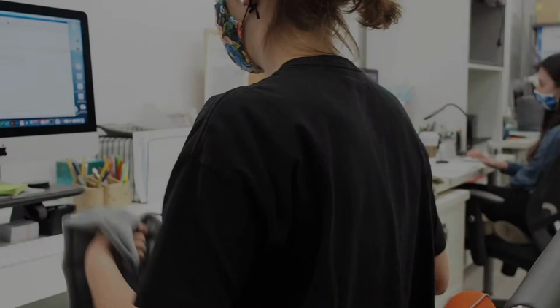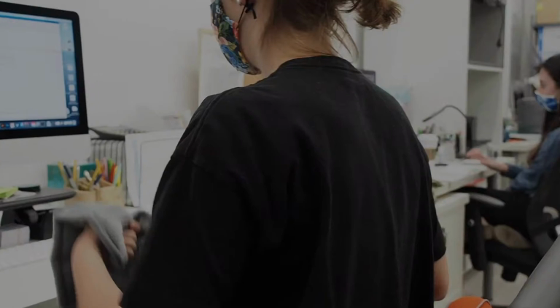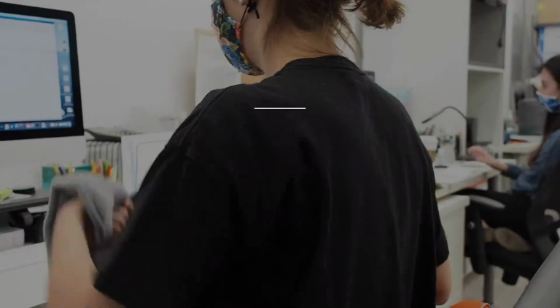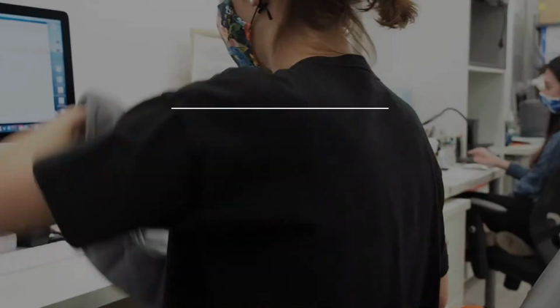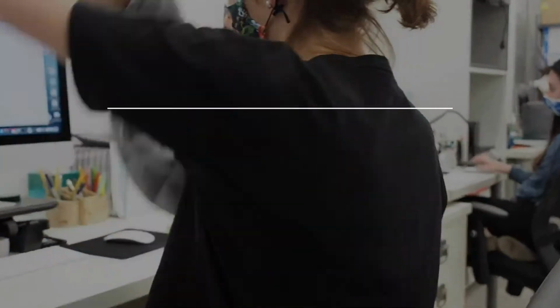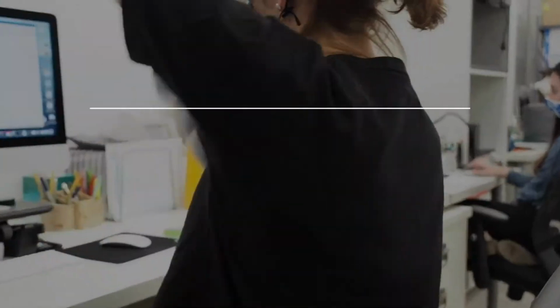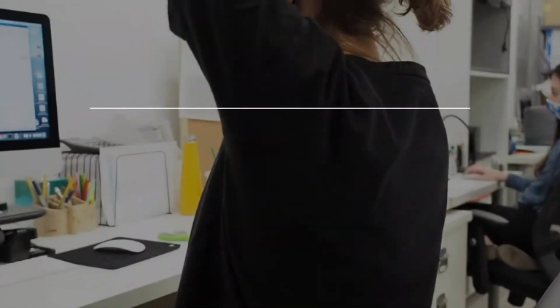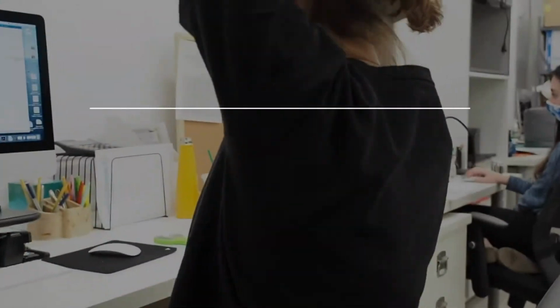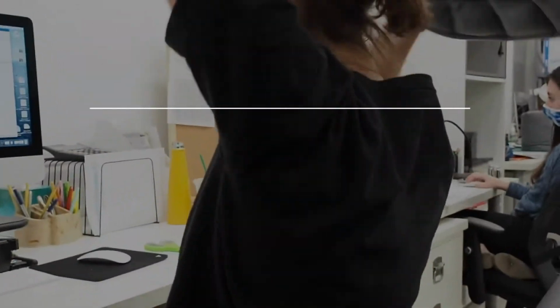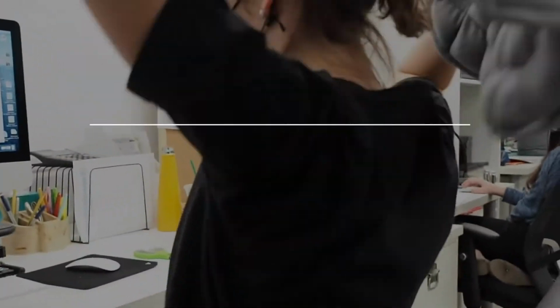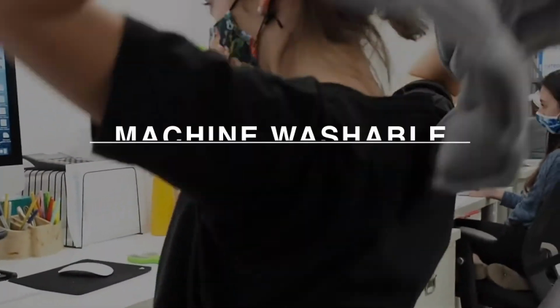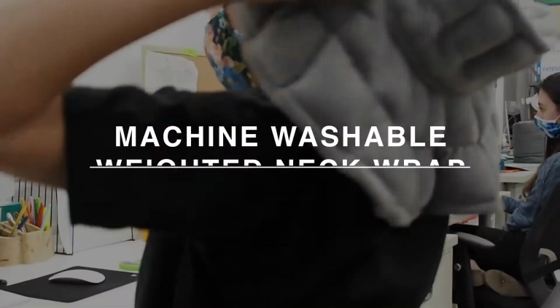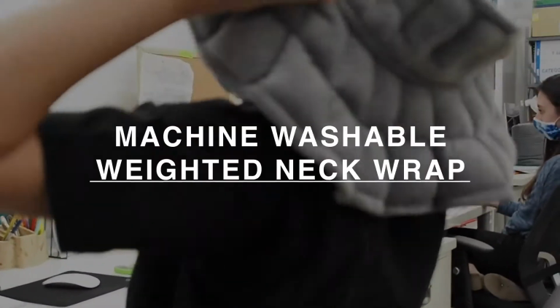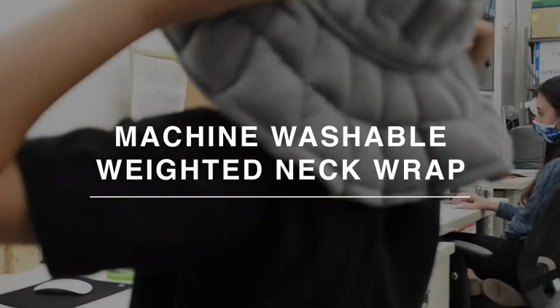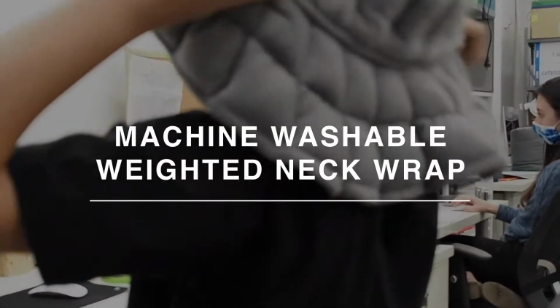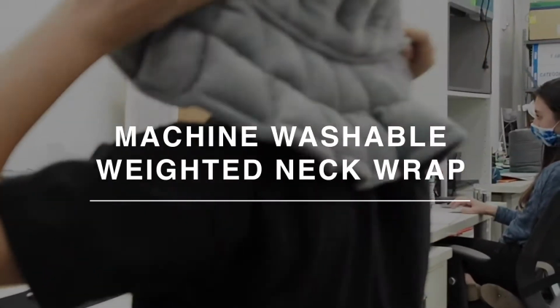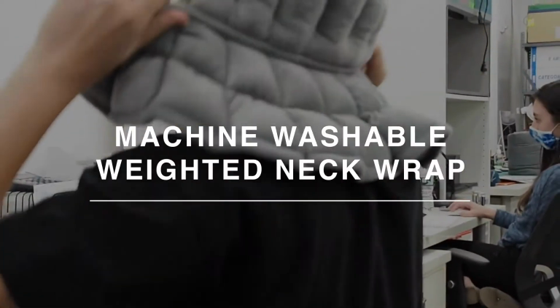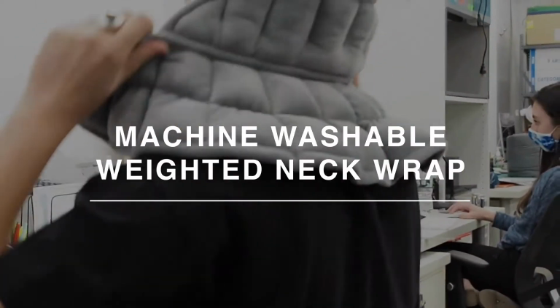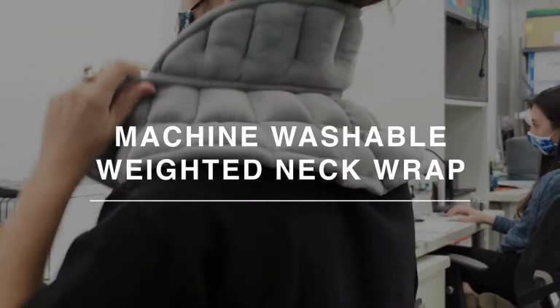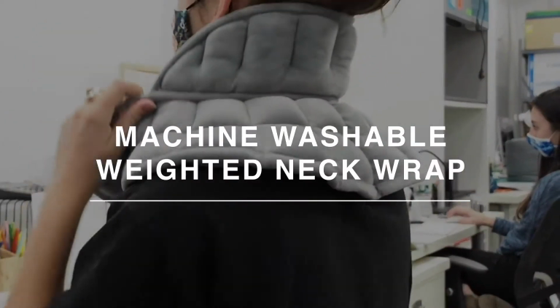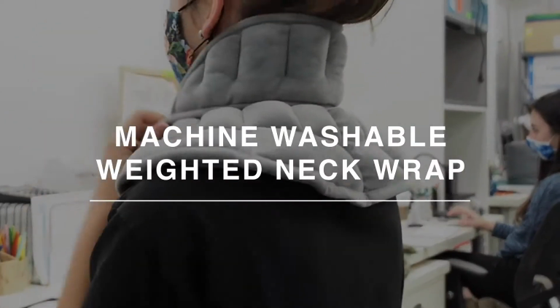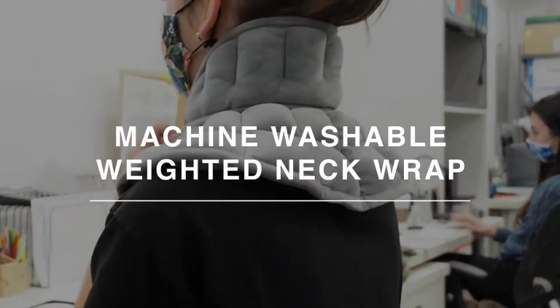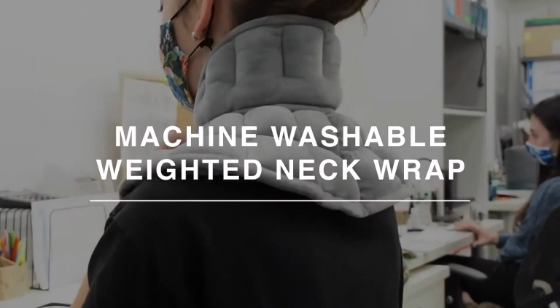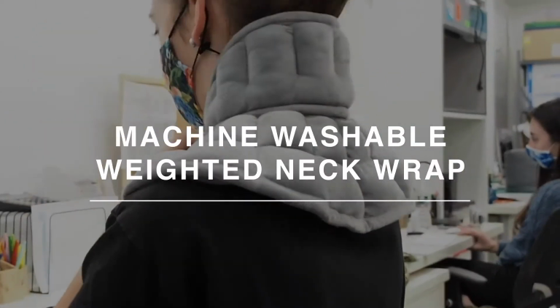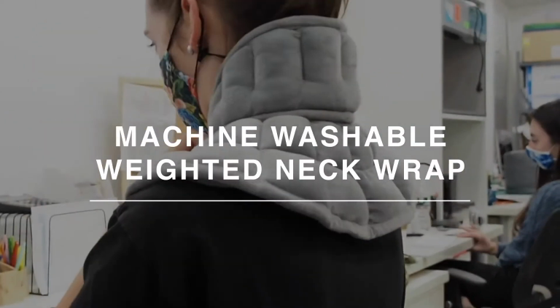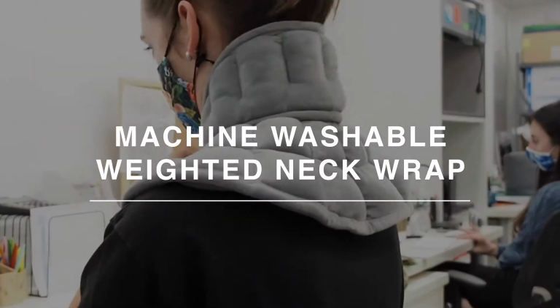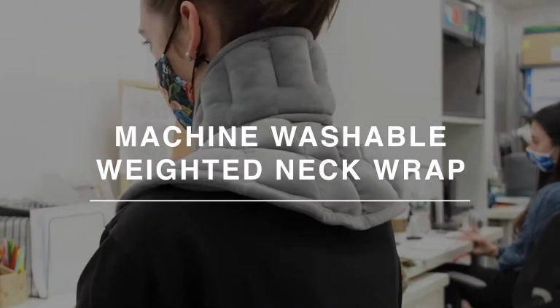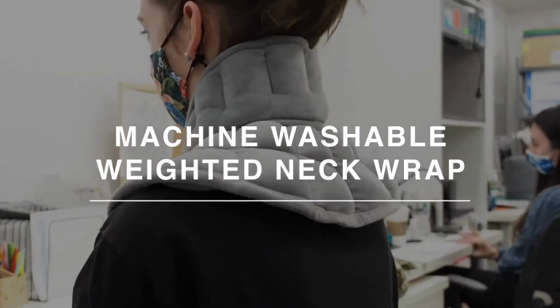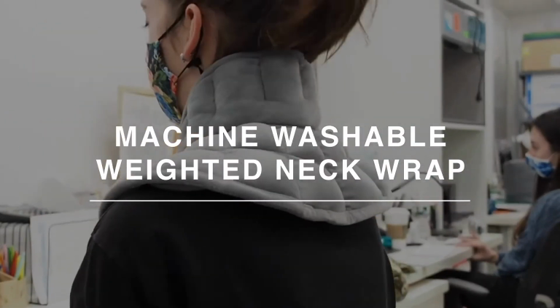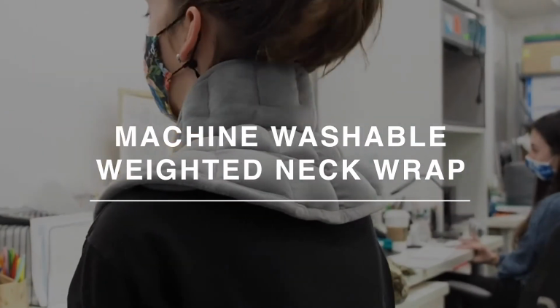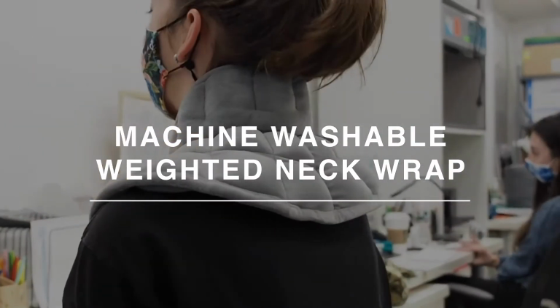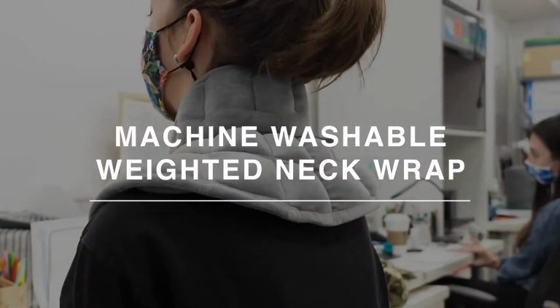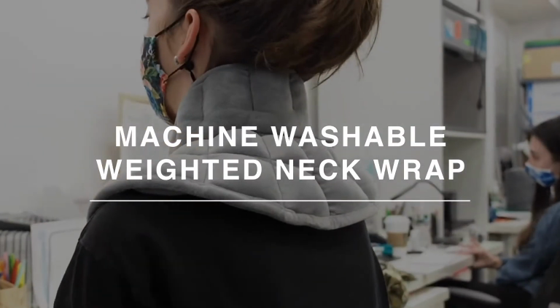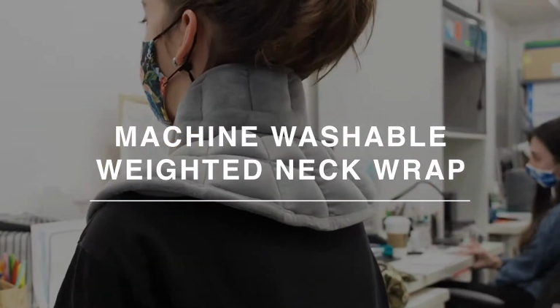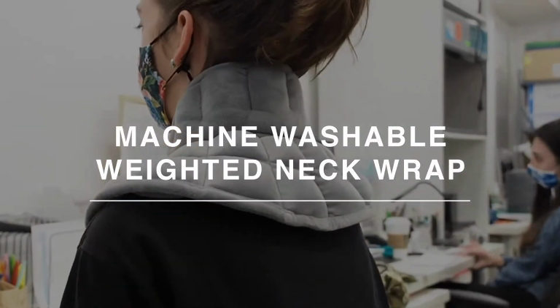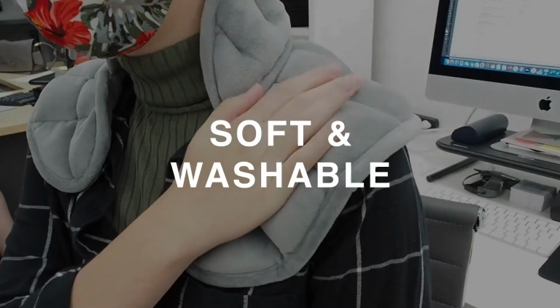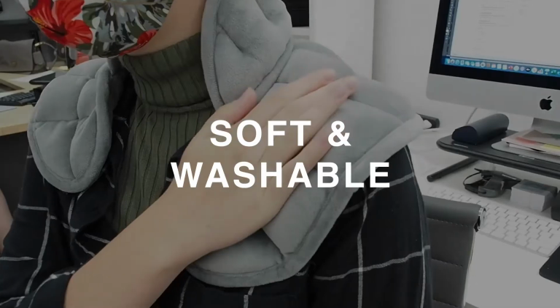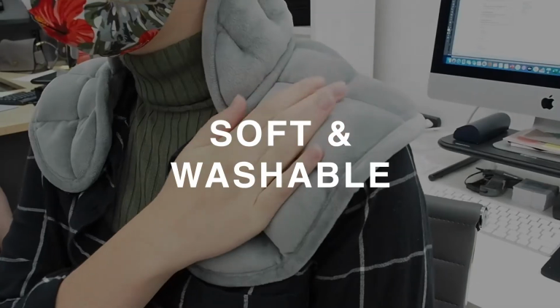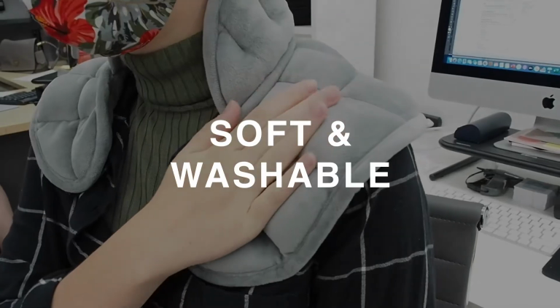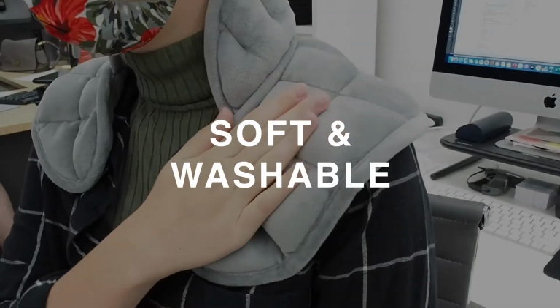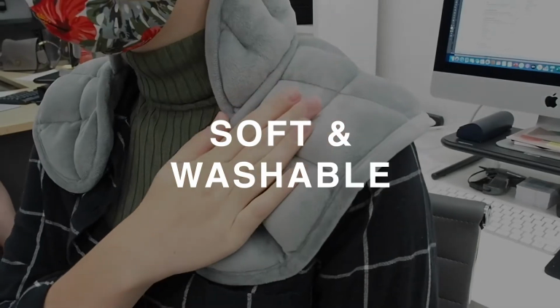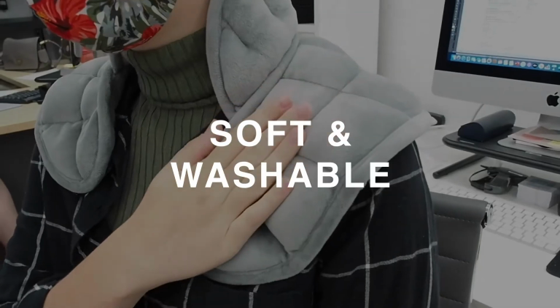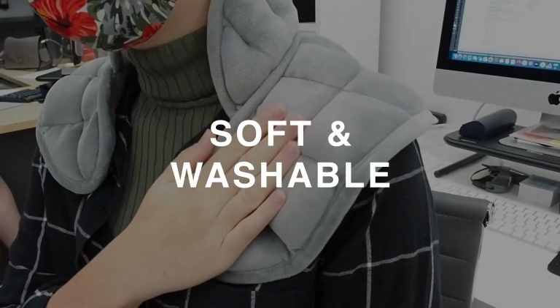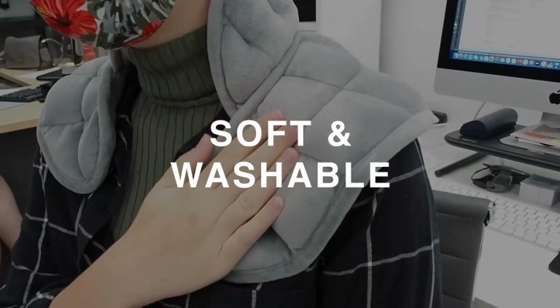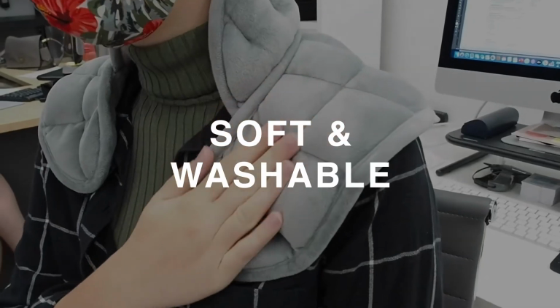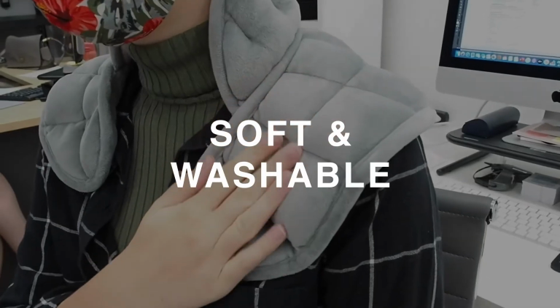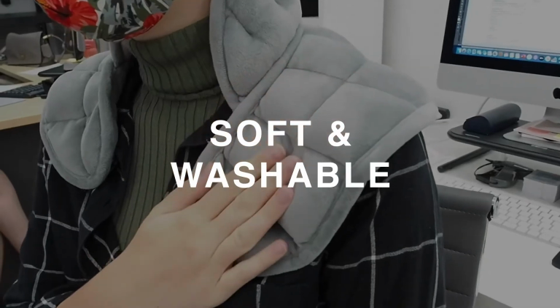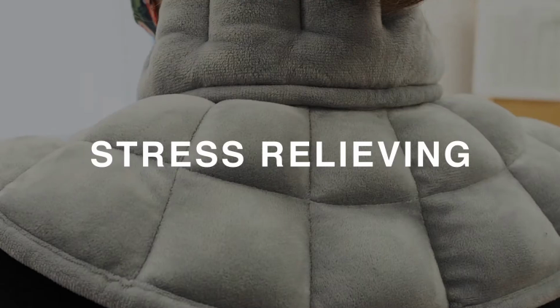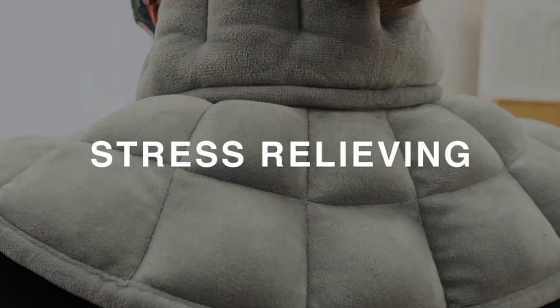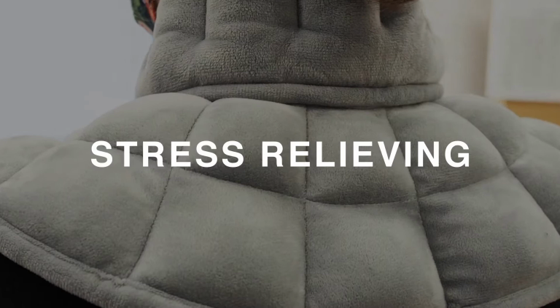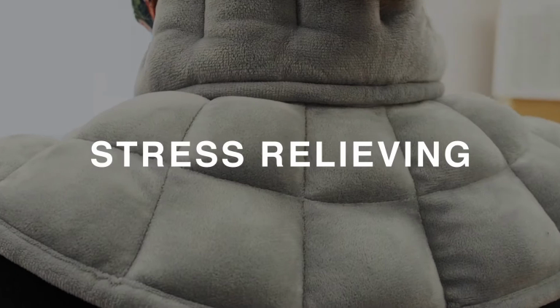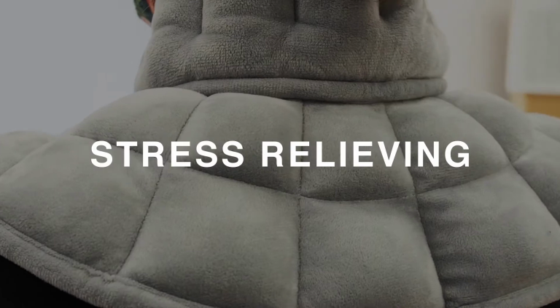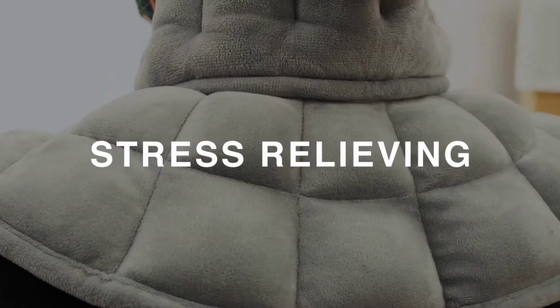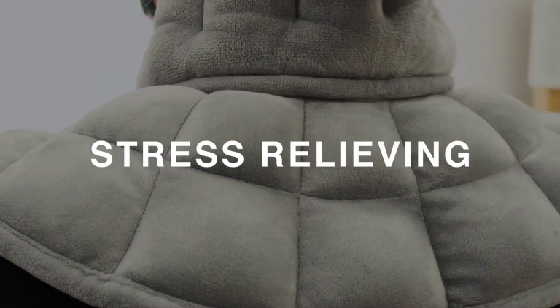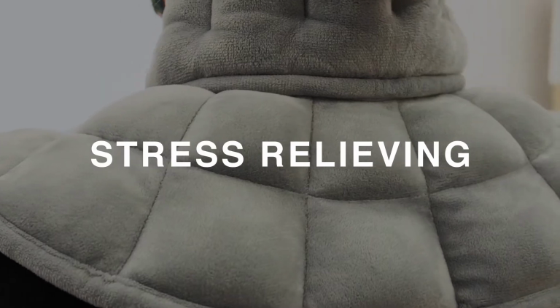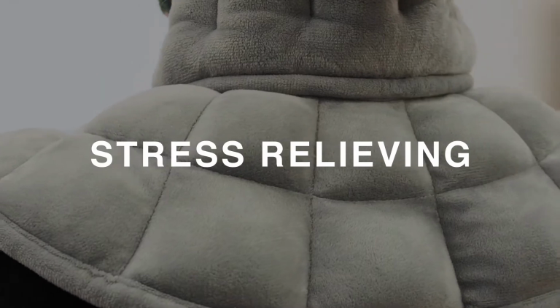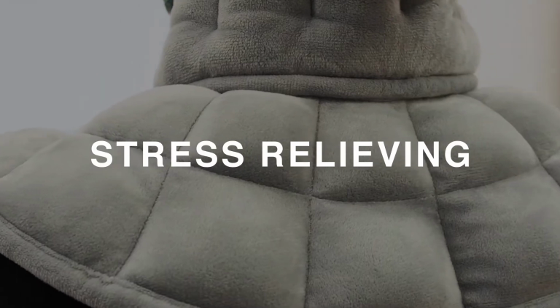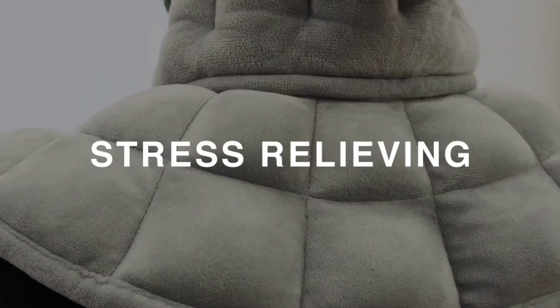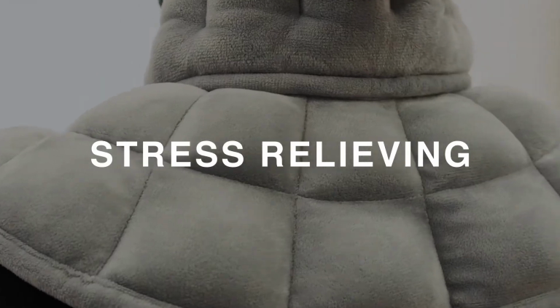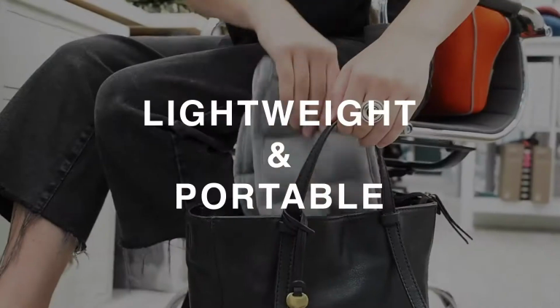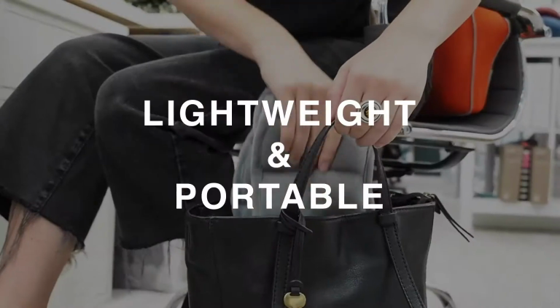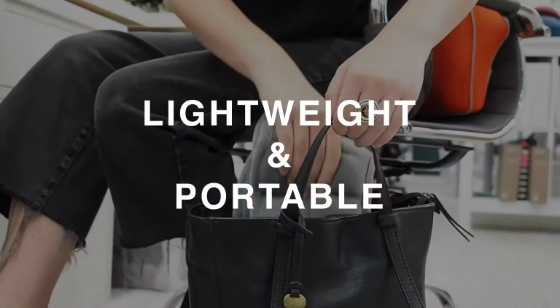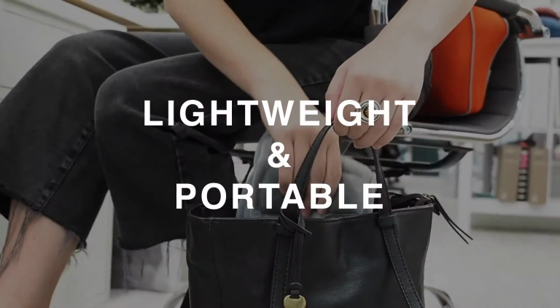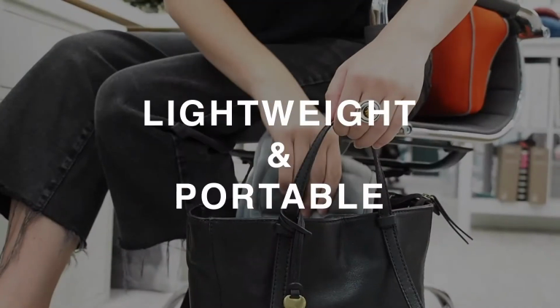Introducing the weighted neck wrap by Sutton Home. It's soft and washable, relieves stress, and portable.